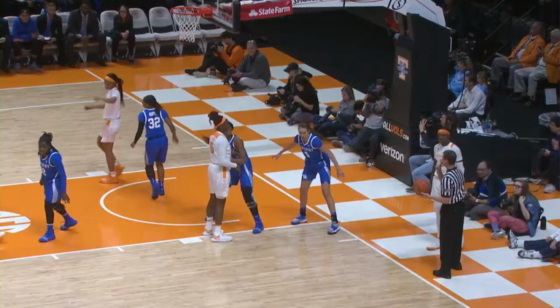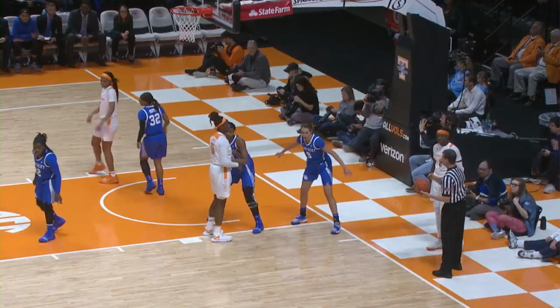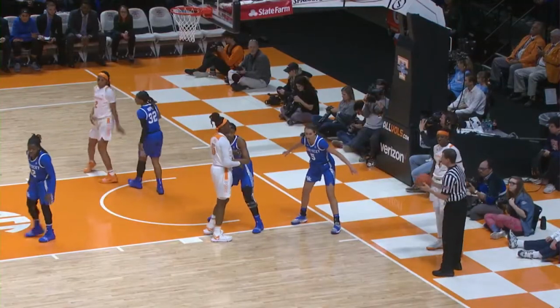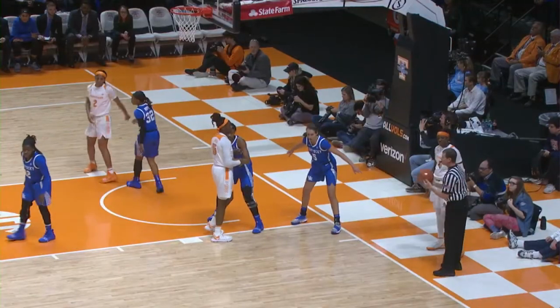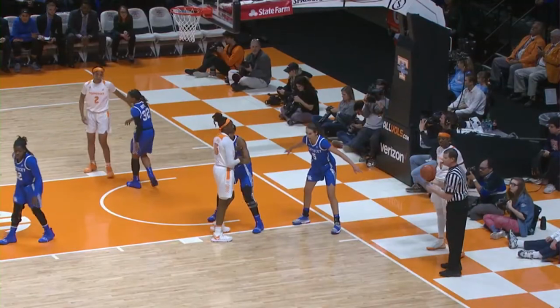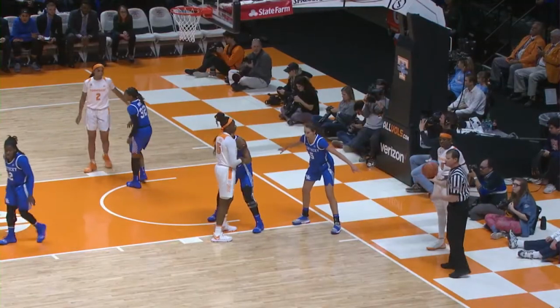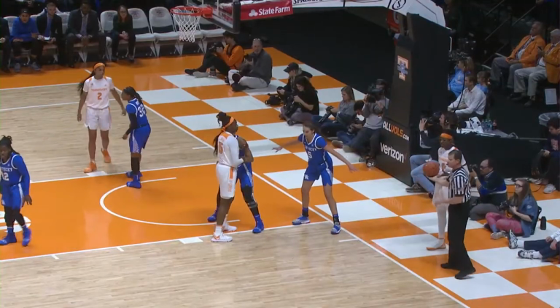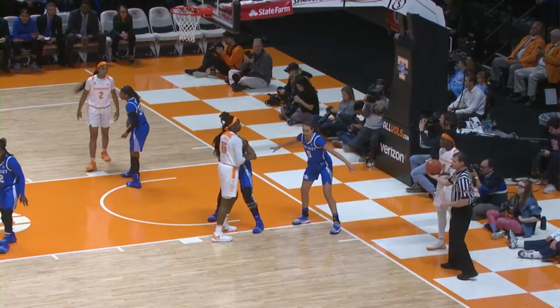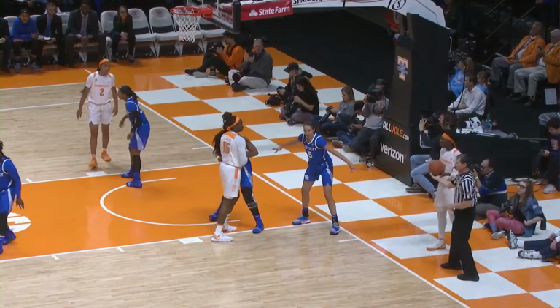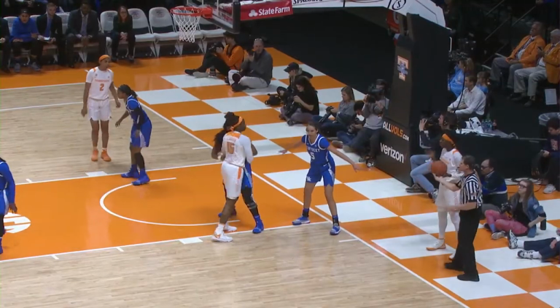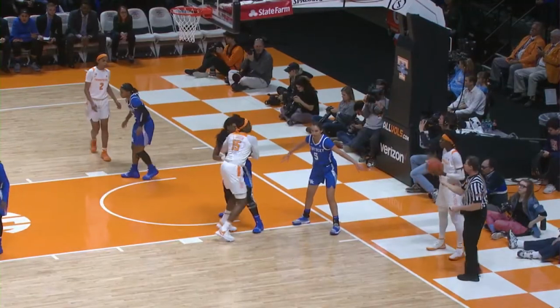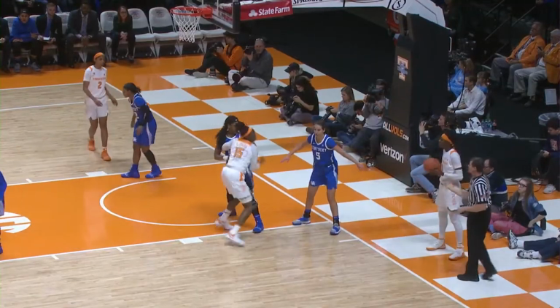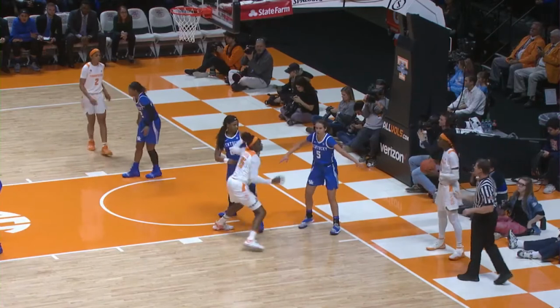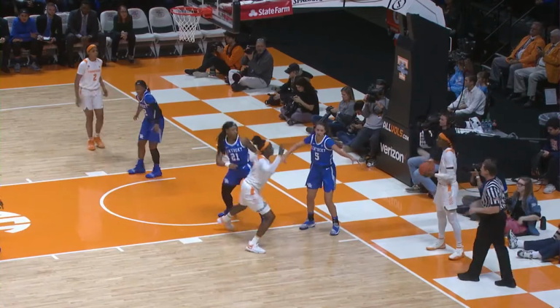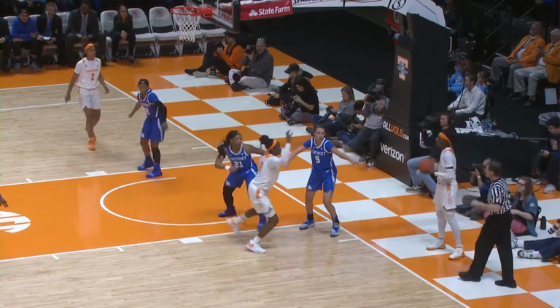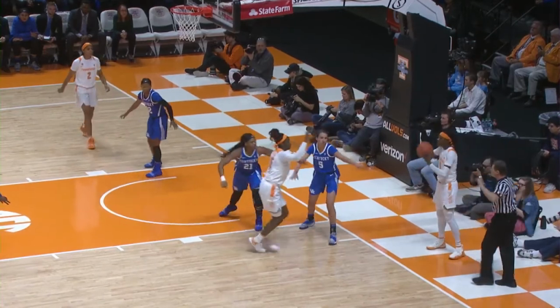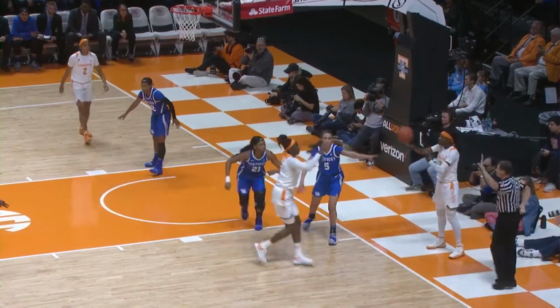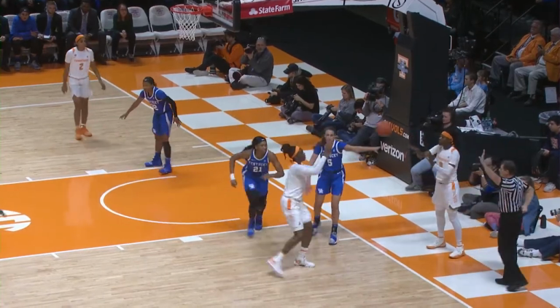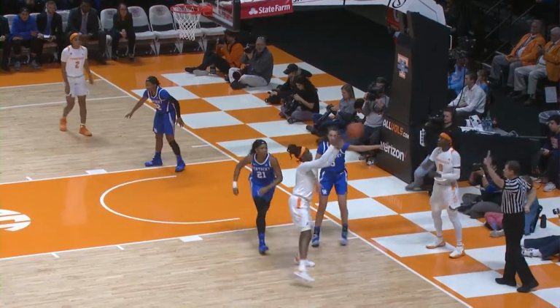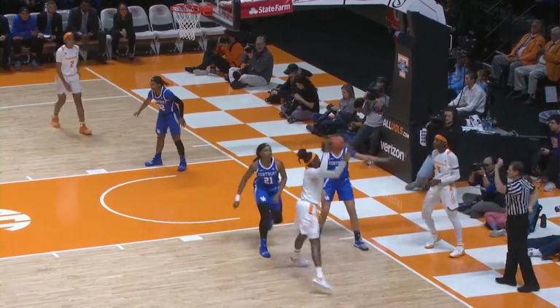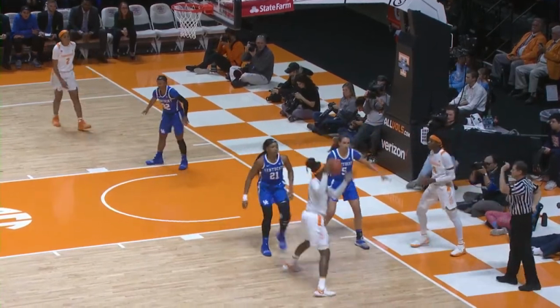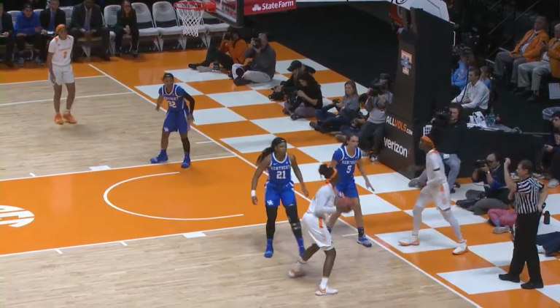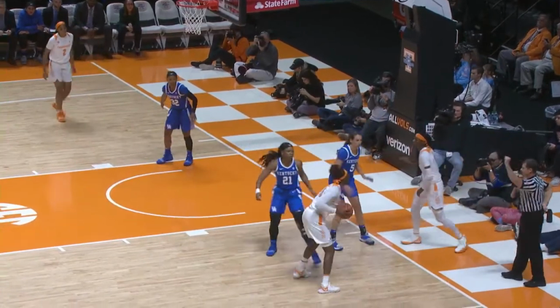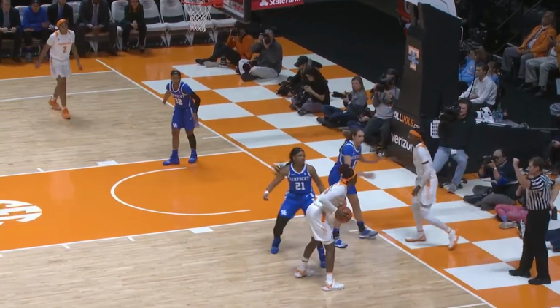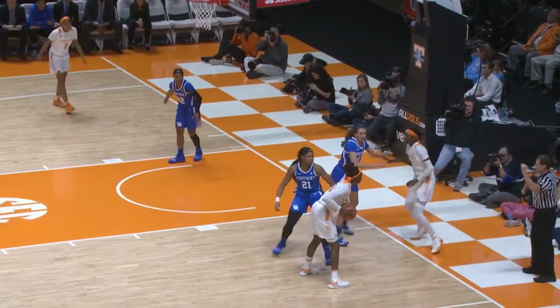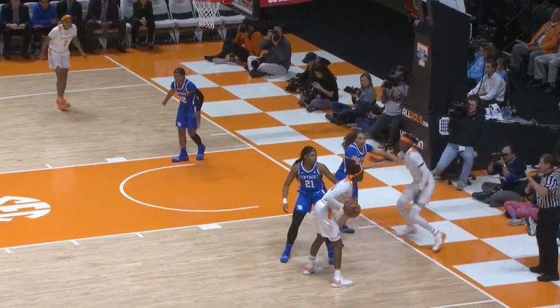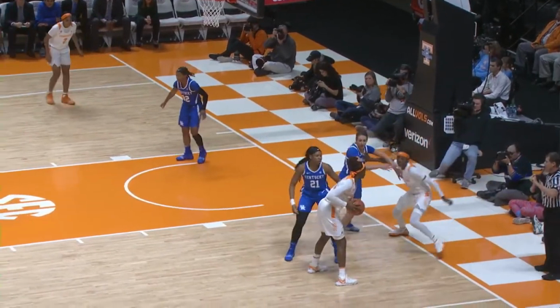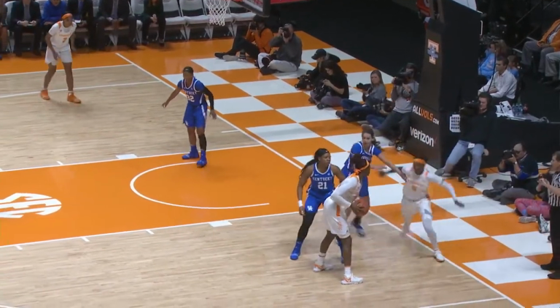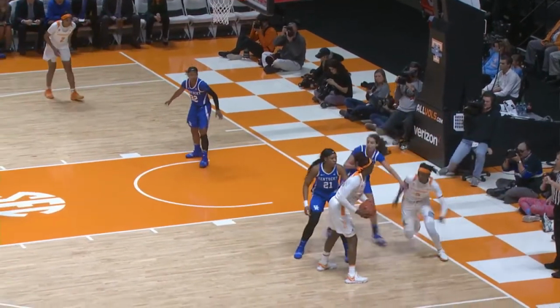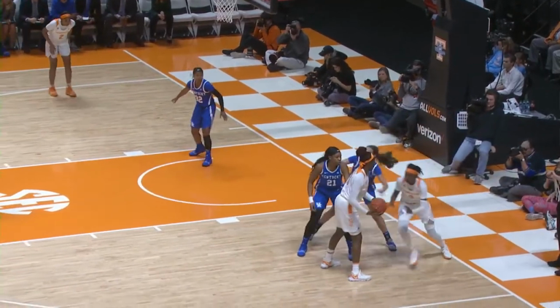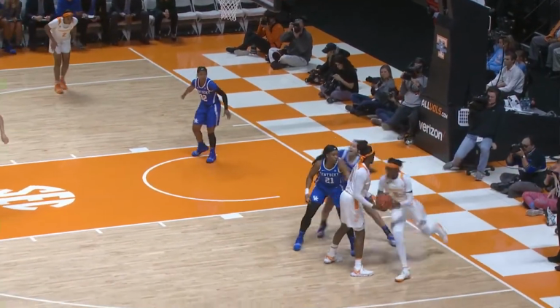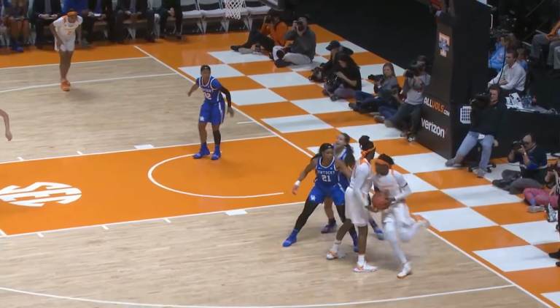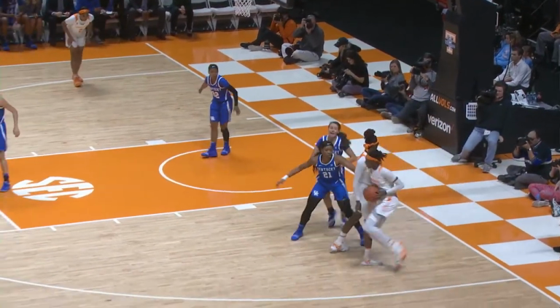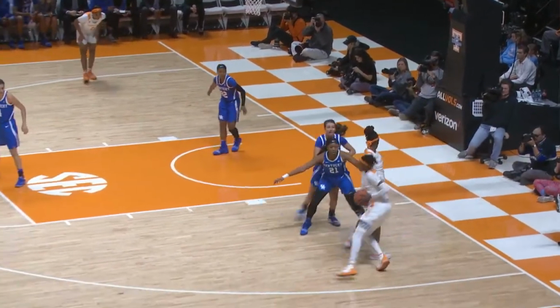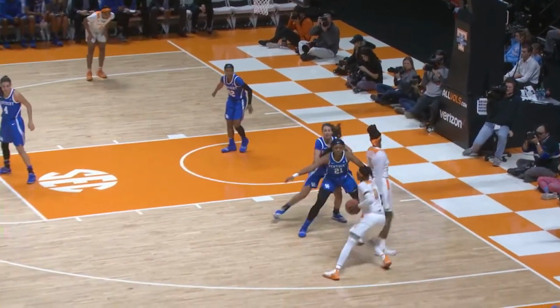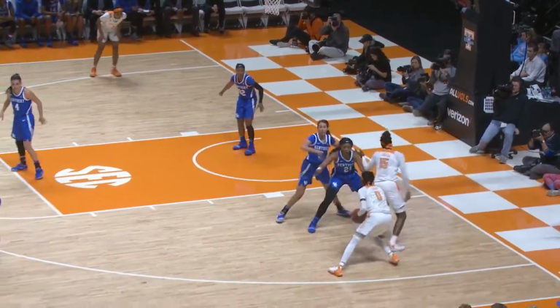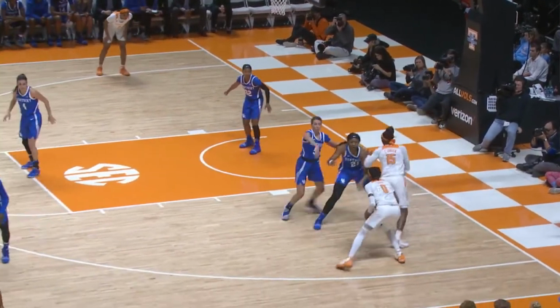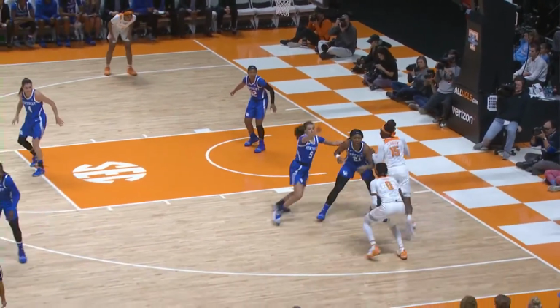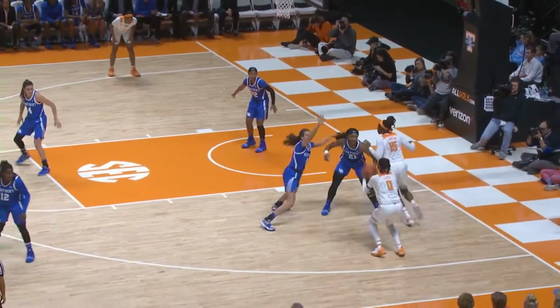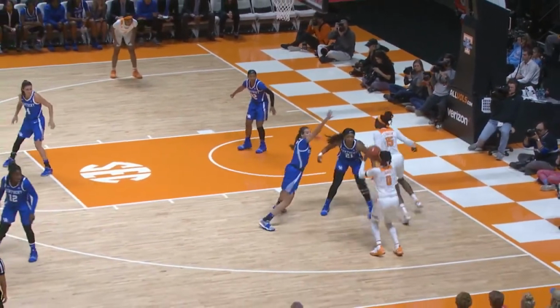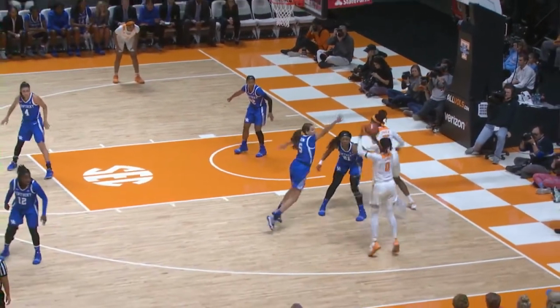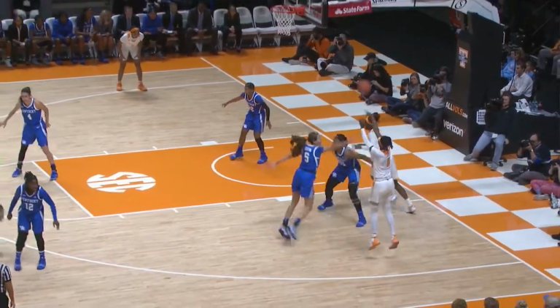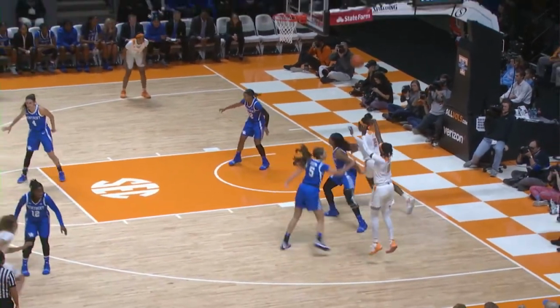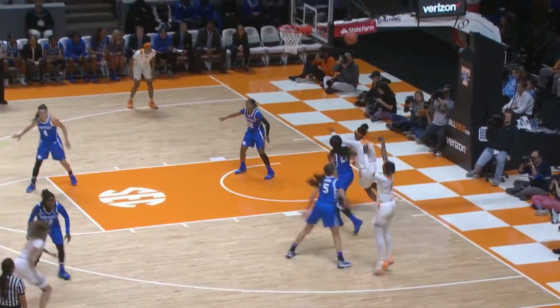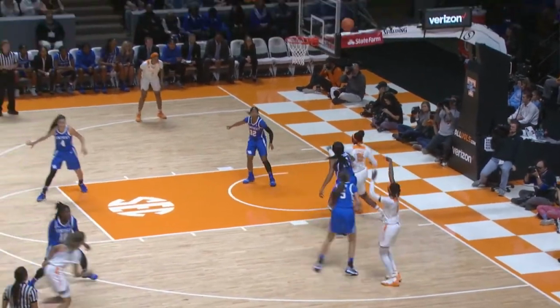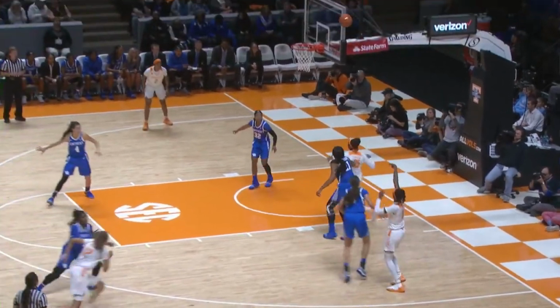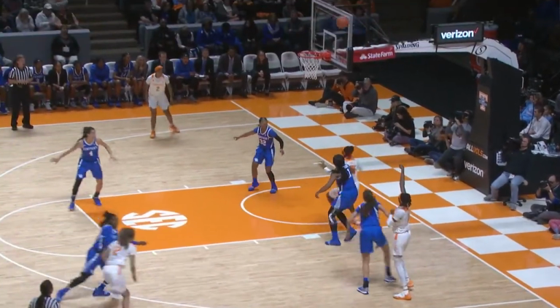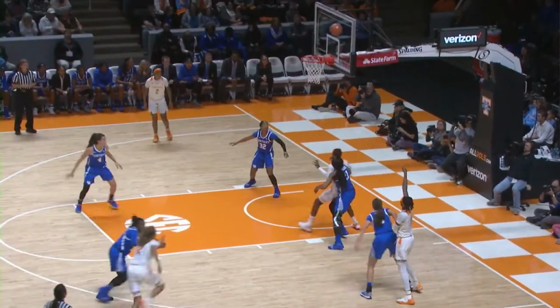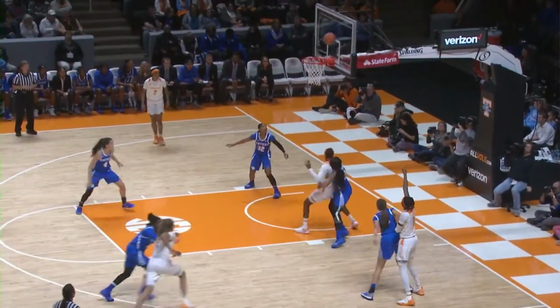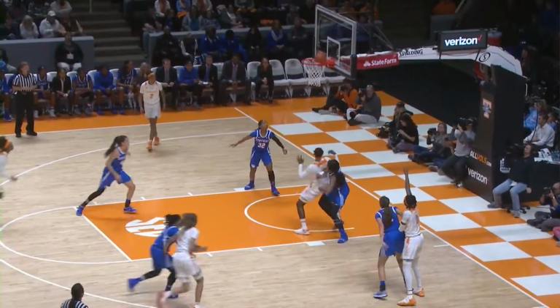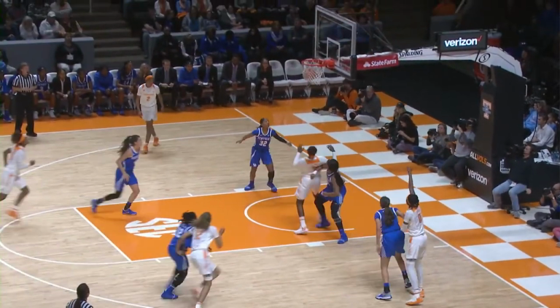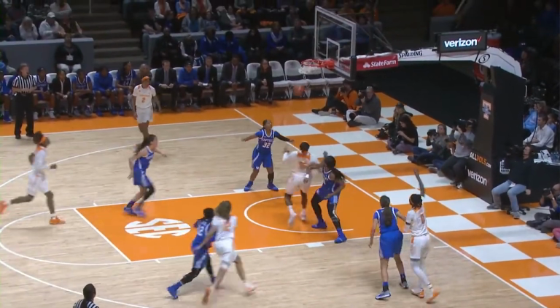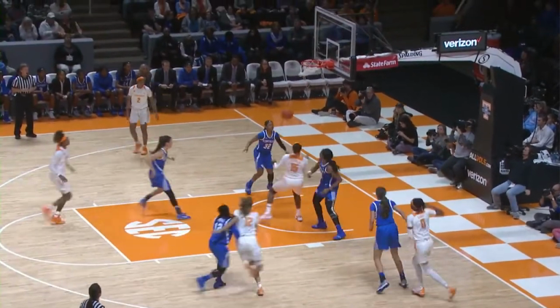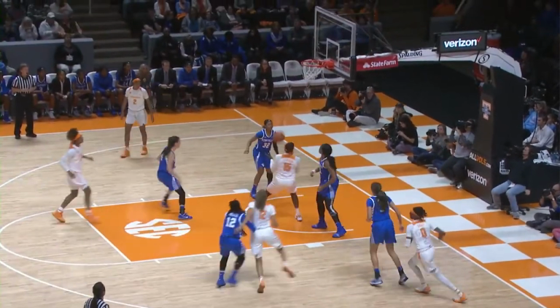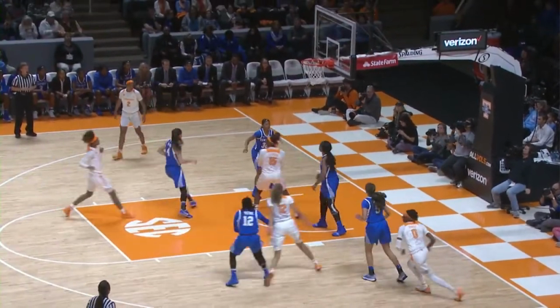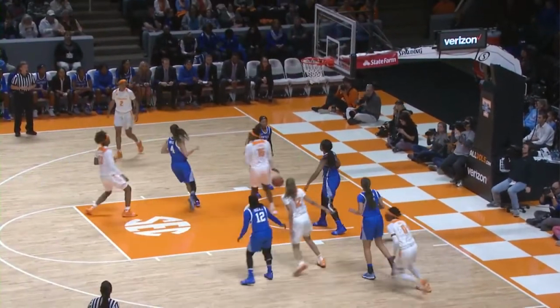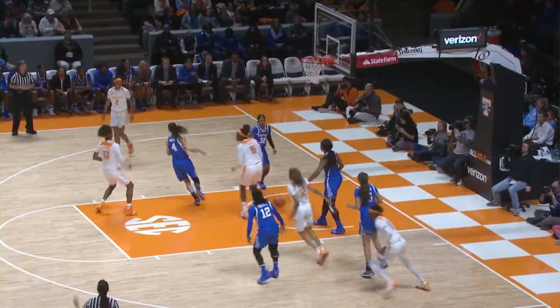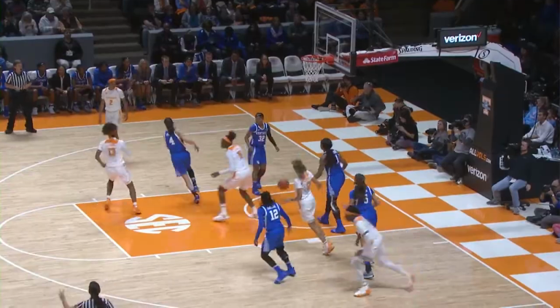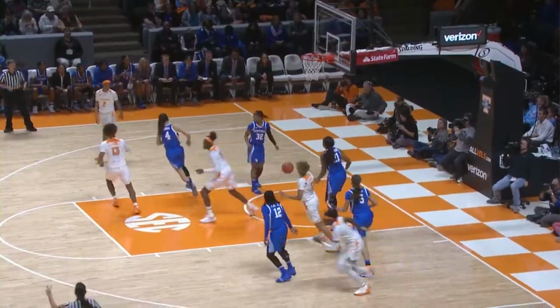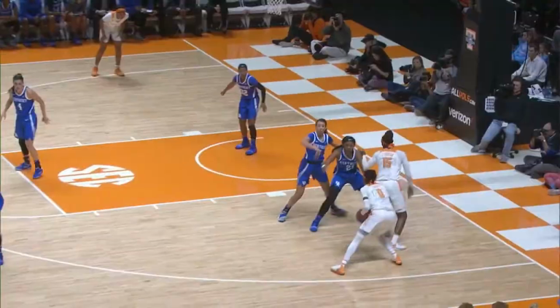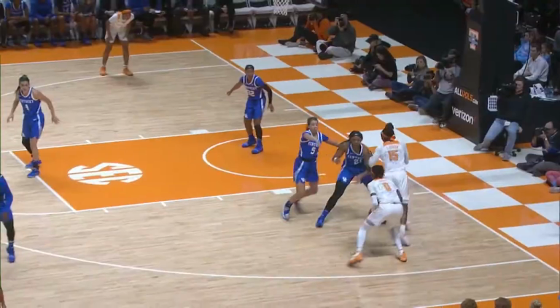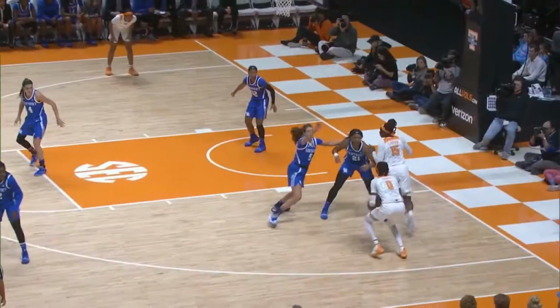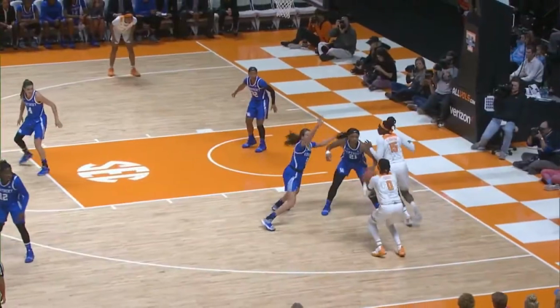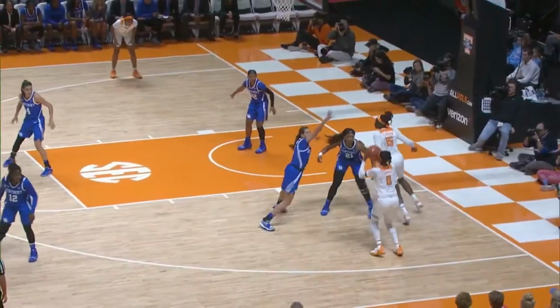Tennessee basketball right side there on end of the floor, and it comes to Green, back to Davis — Davis shoots from 18 and hits it.